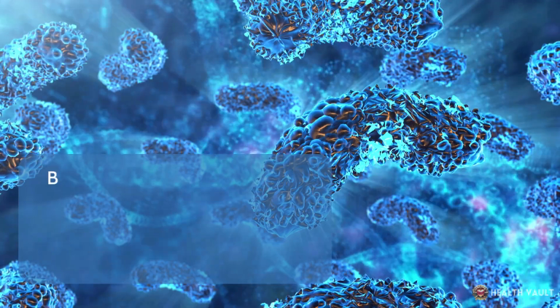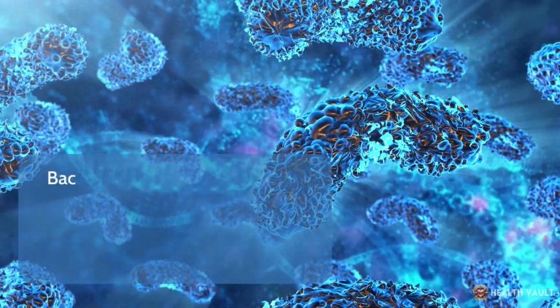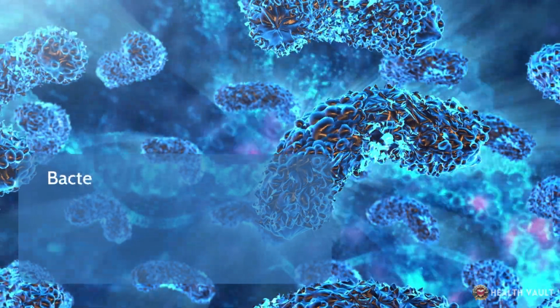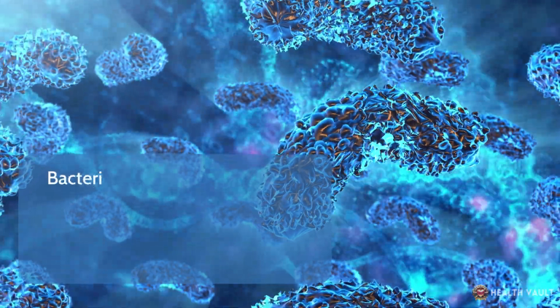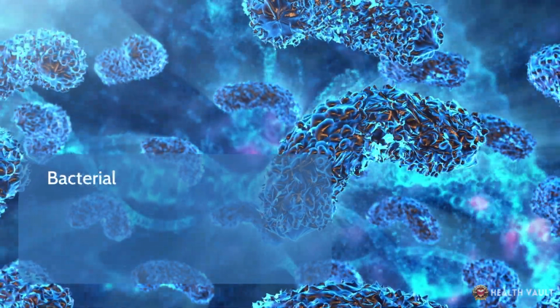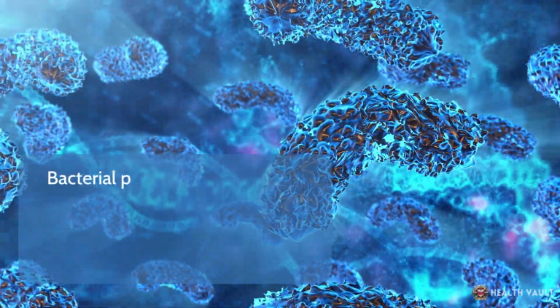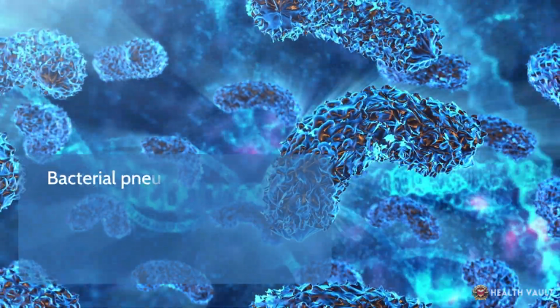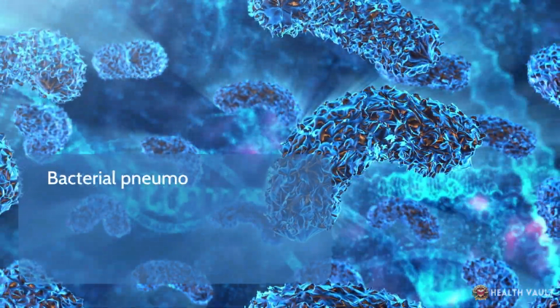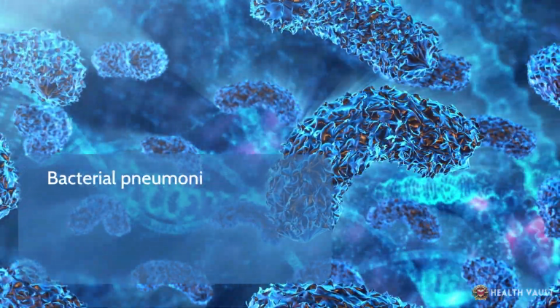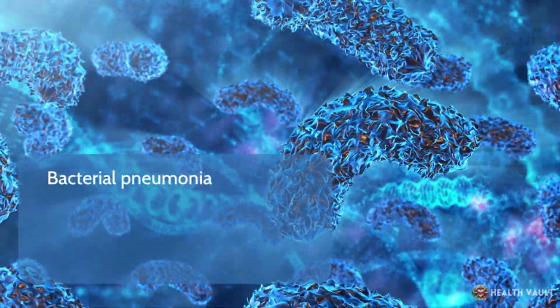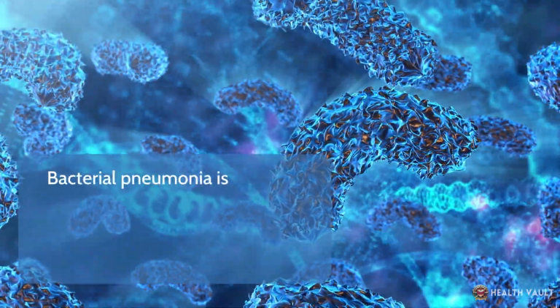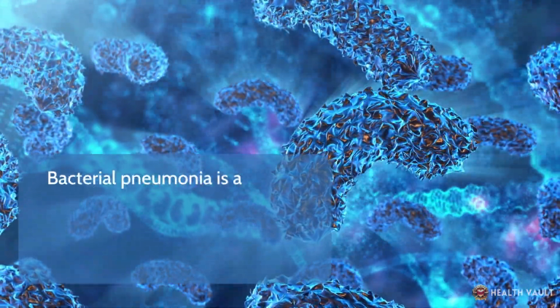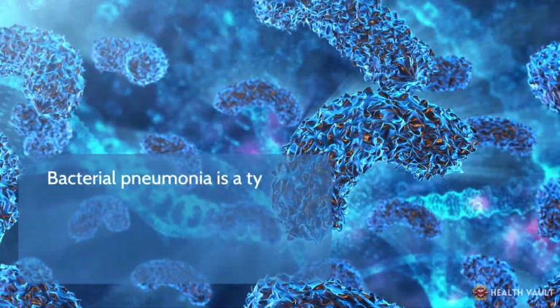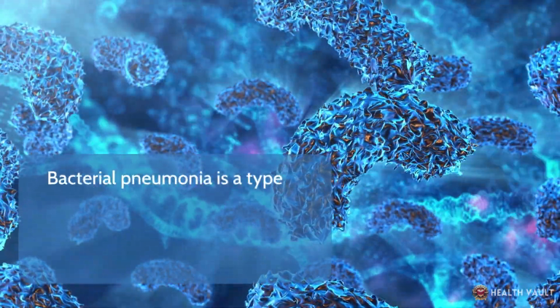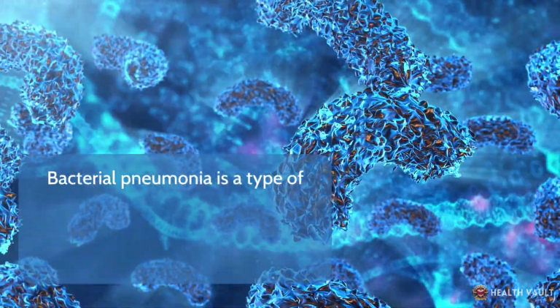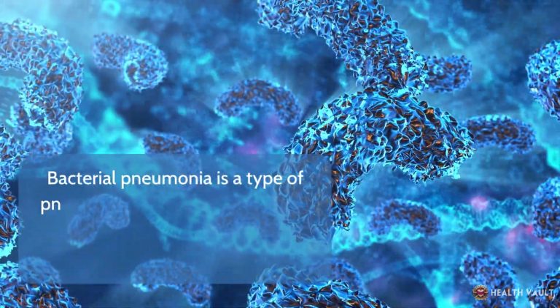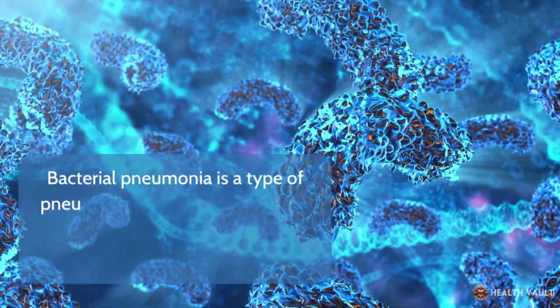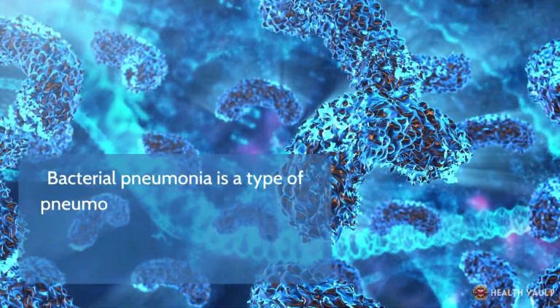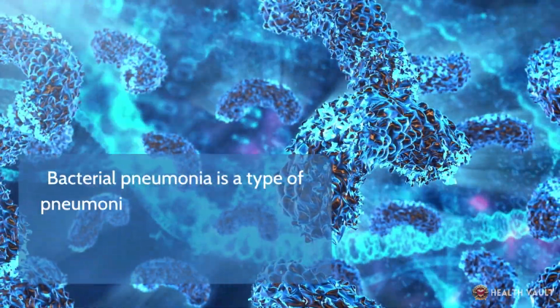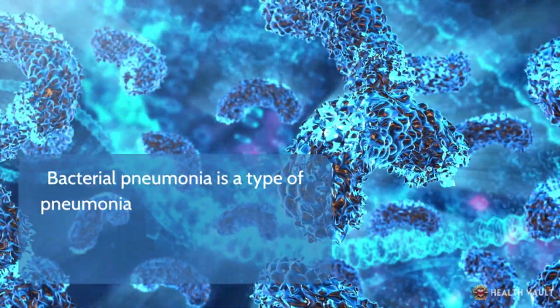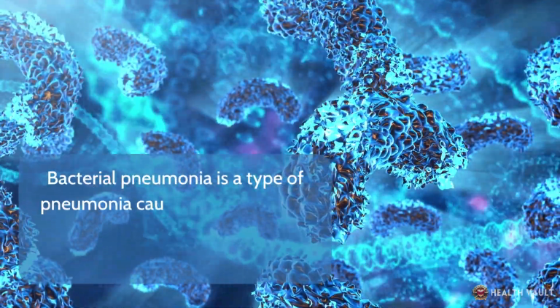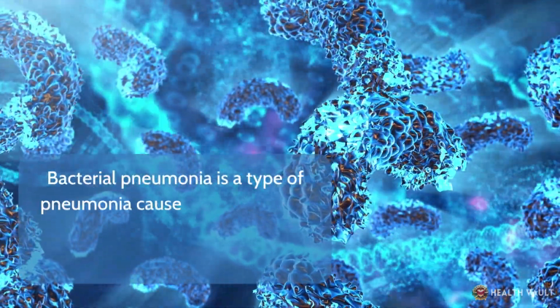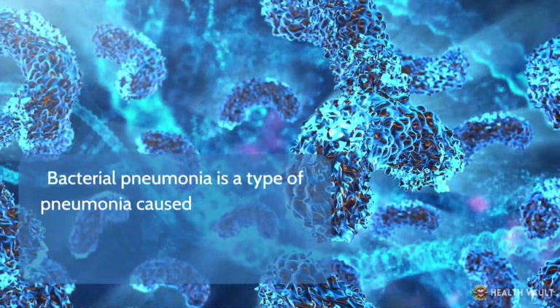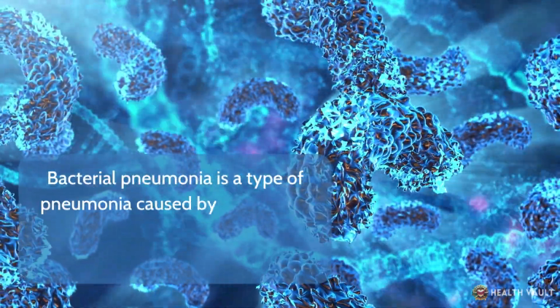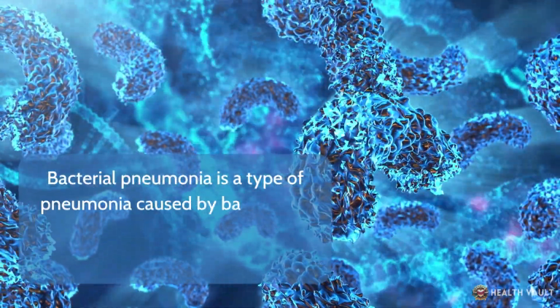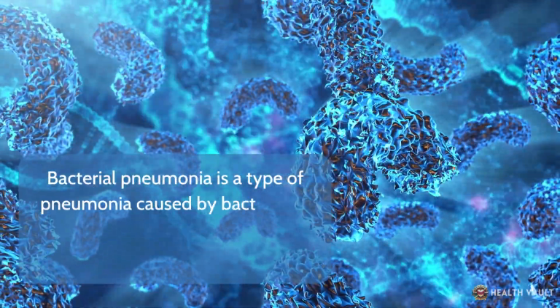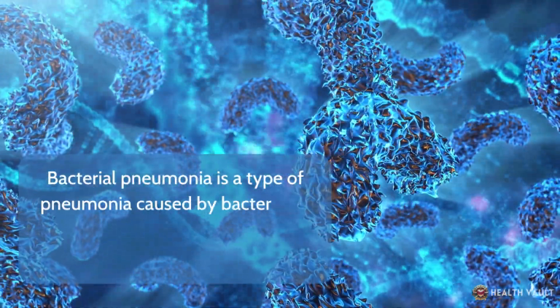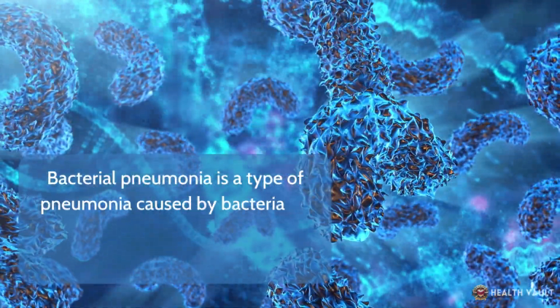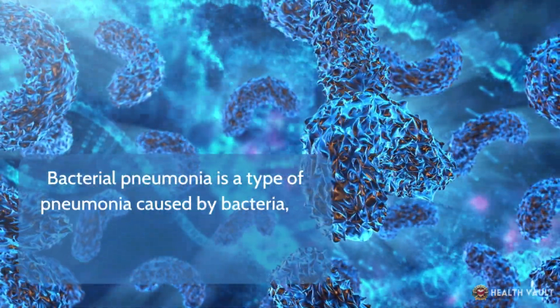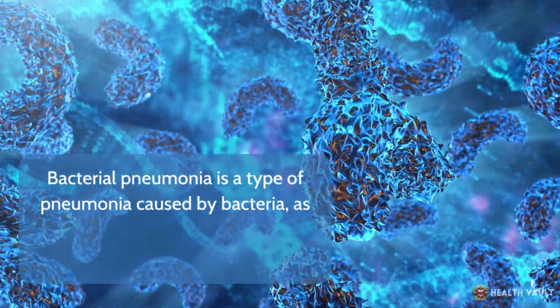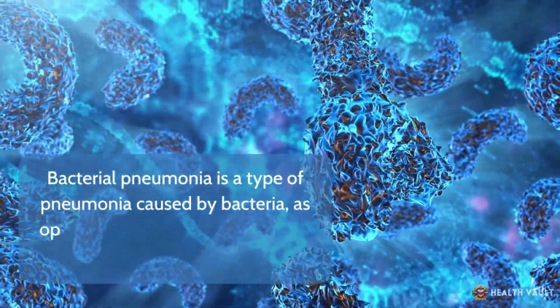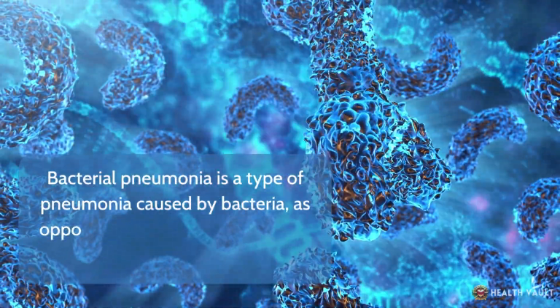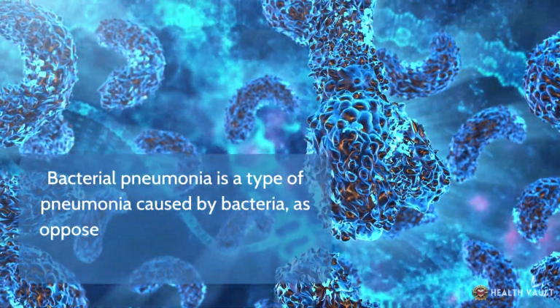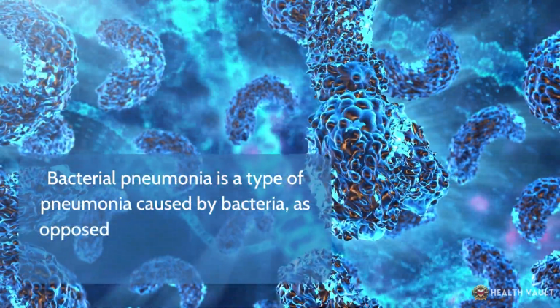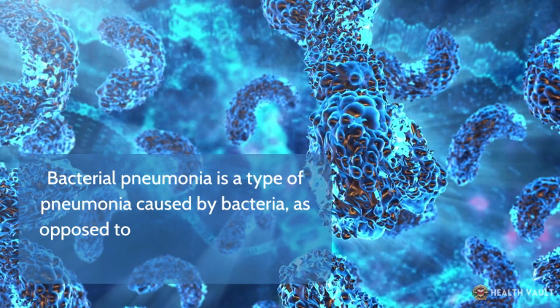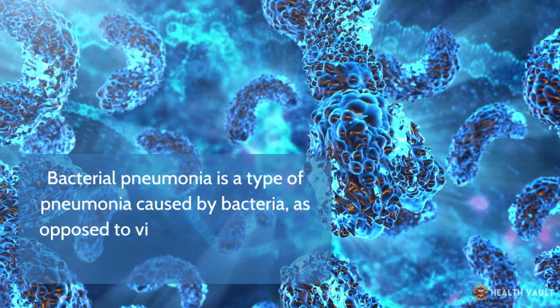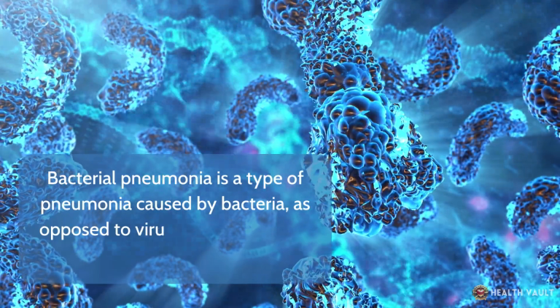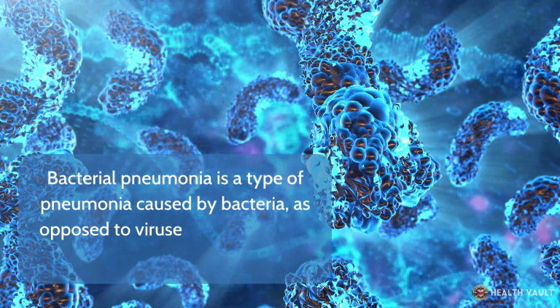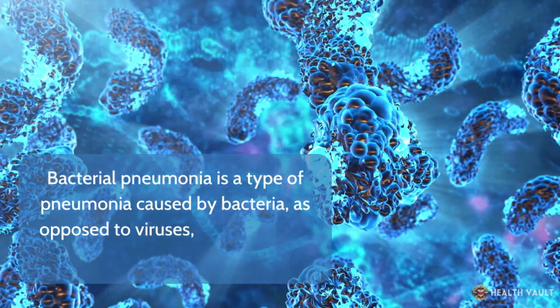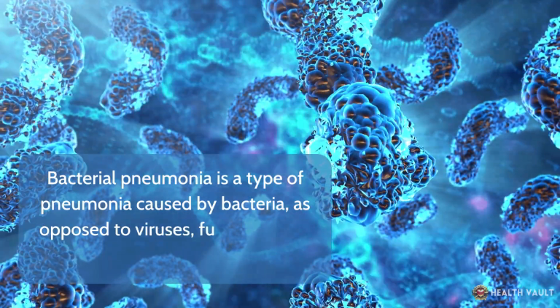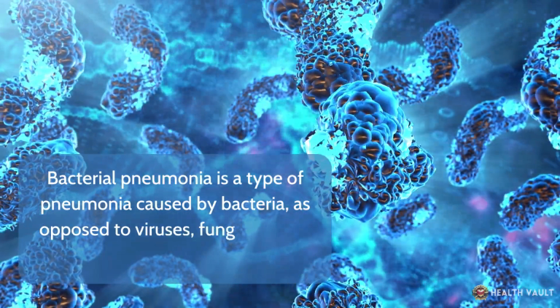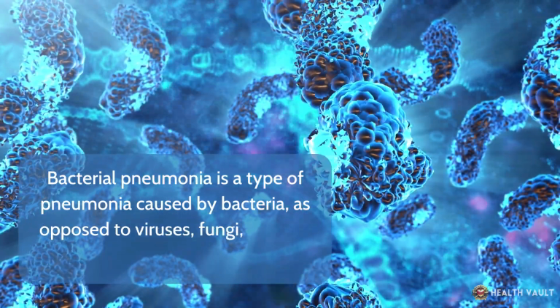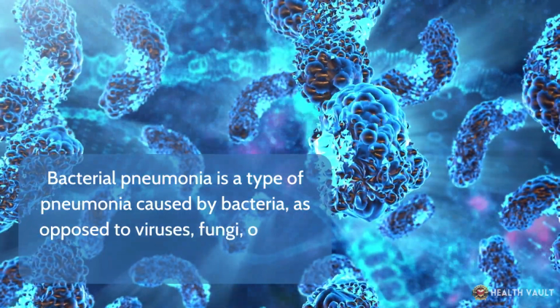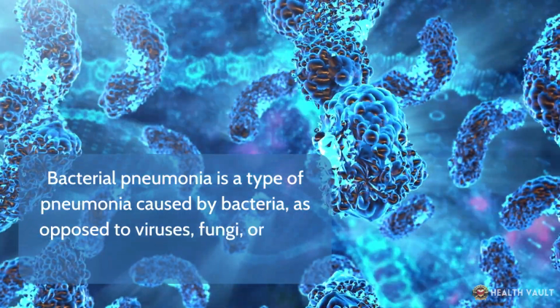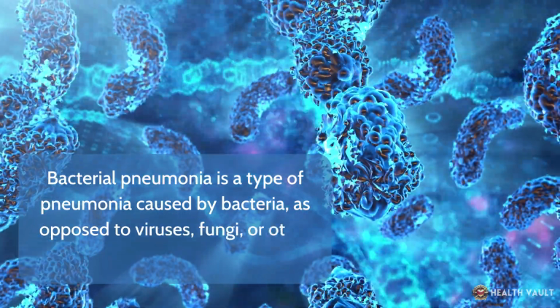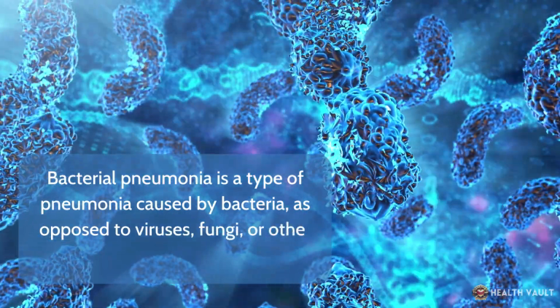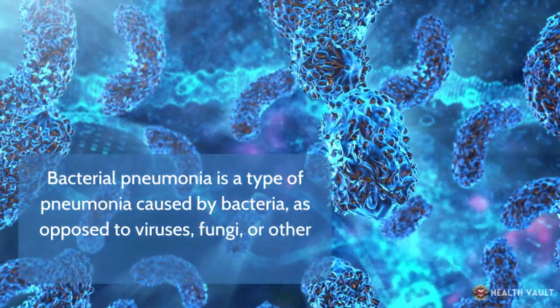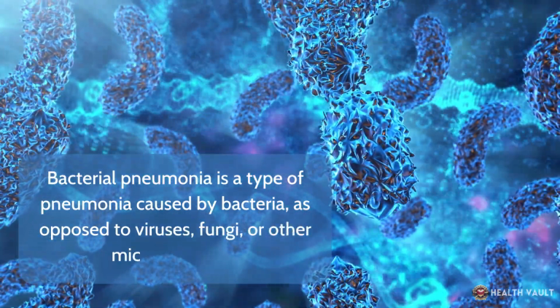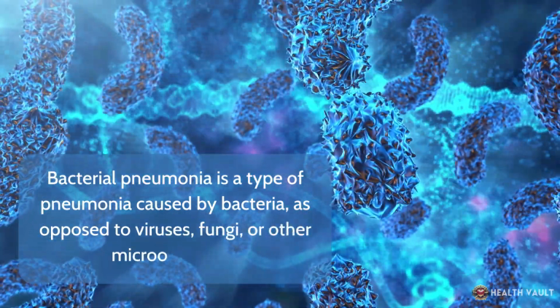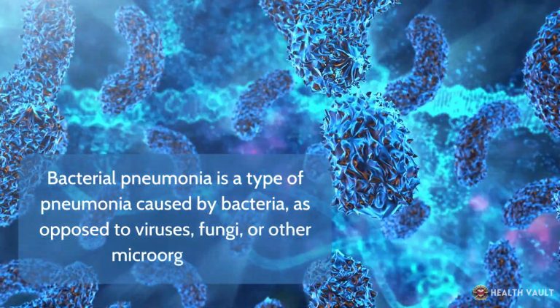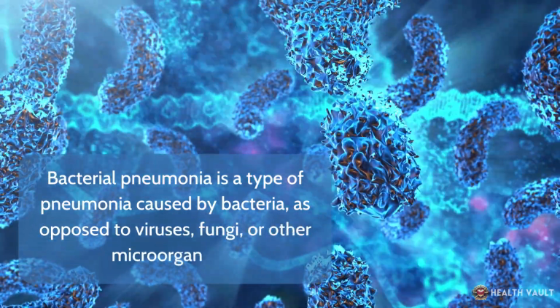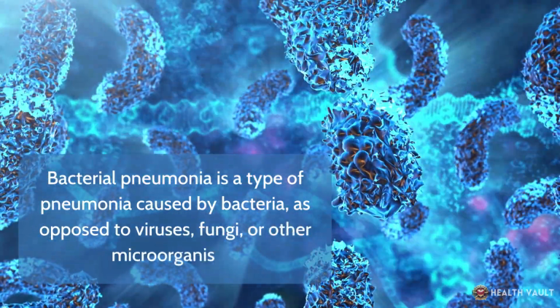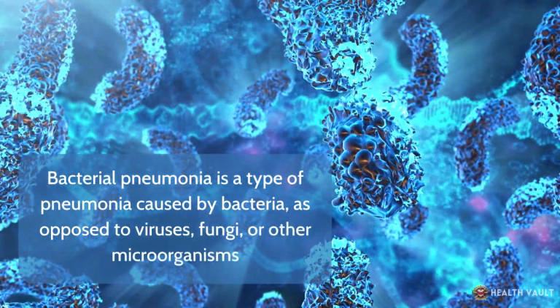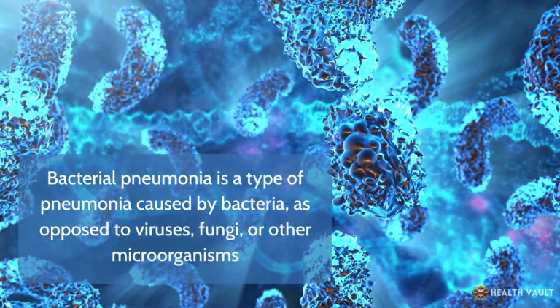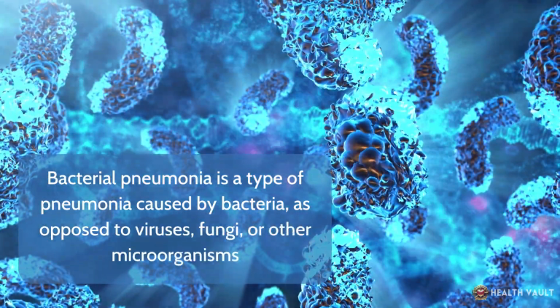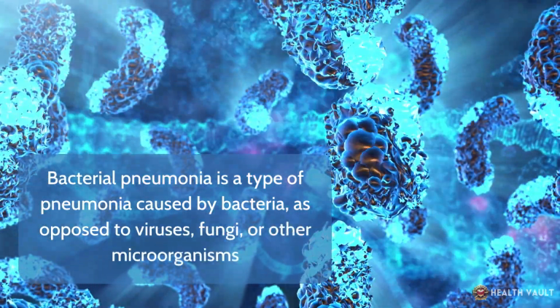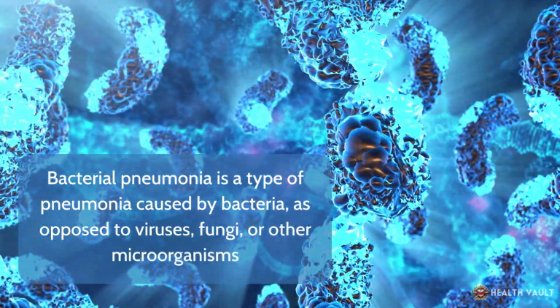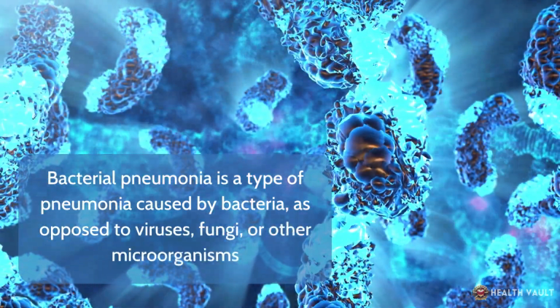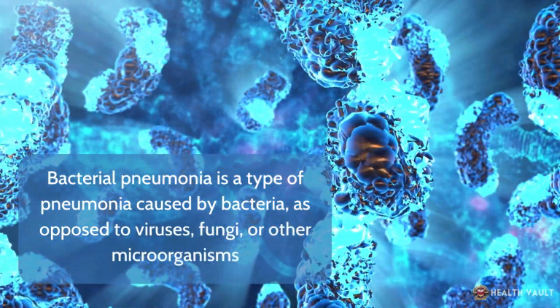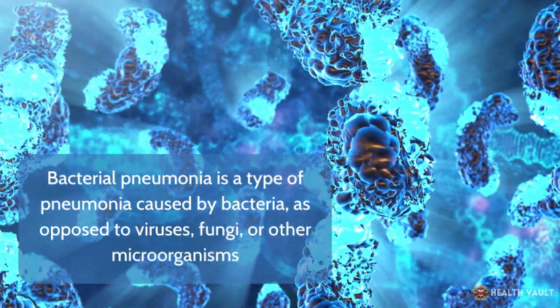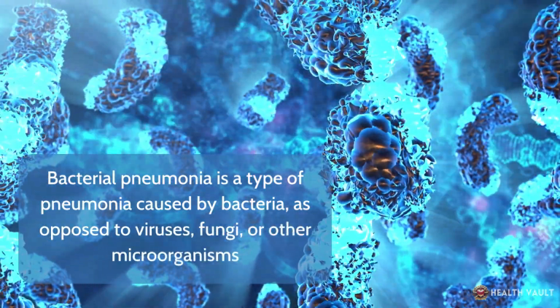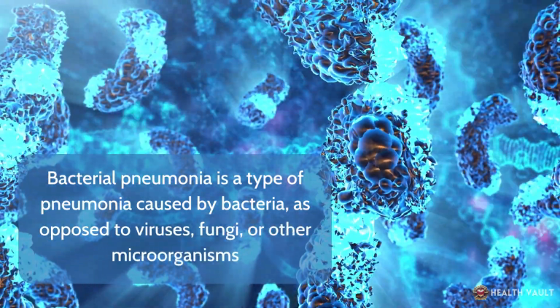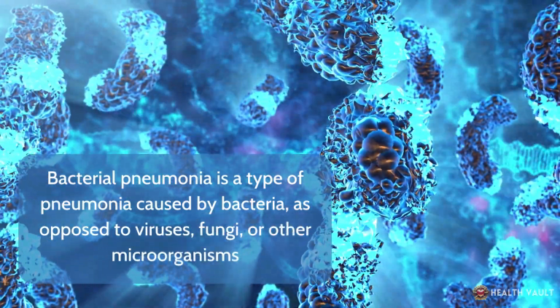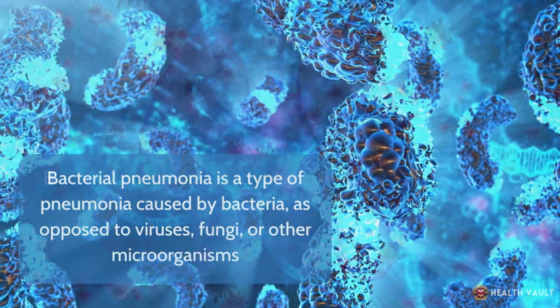Bacterial pneumonia is a type of pneumonia caused by bacteria, as opposed to viruses, fungi, or other microorganisms.